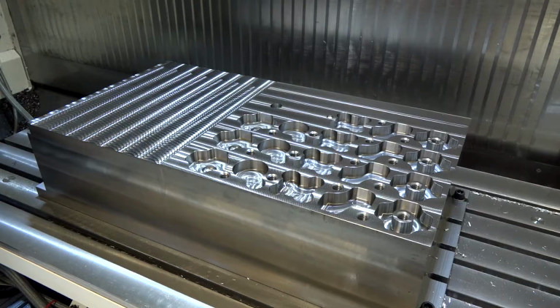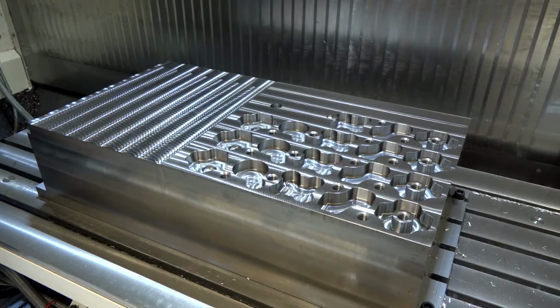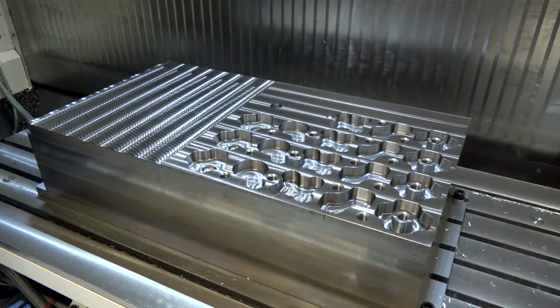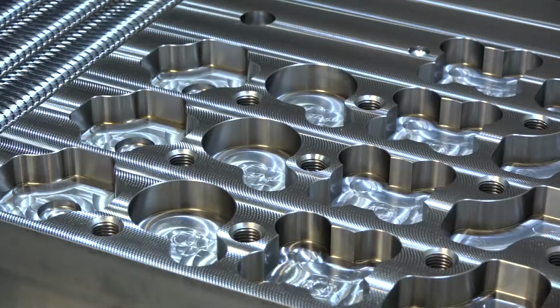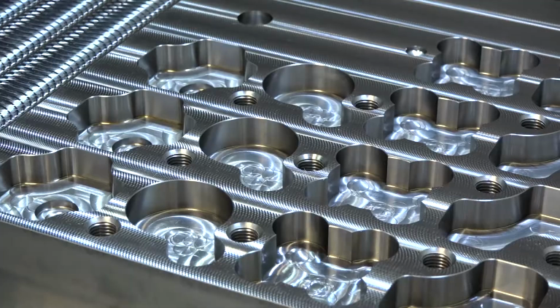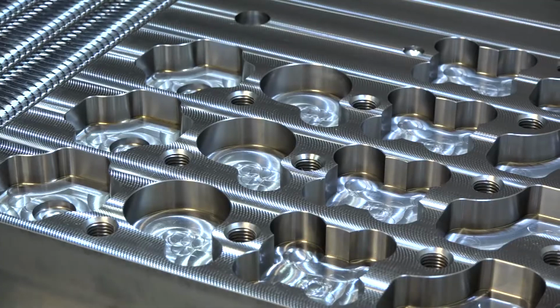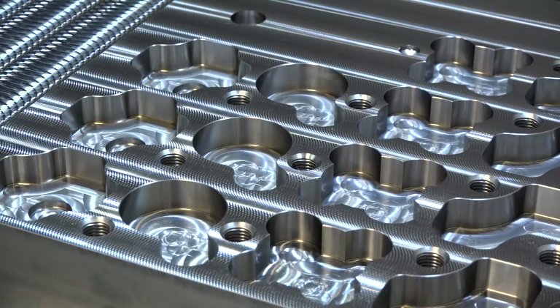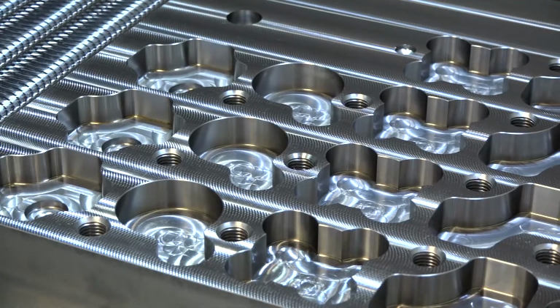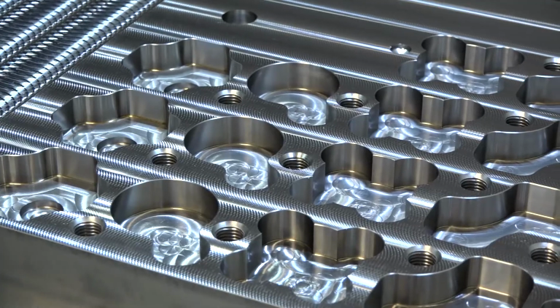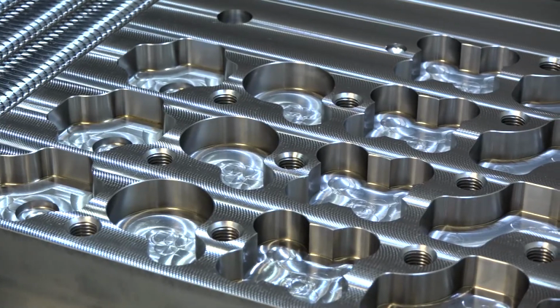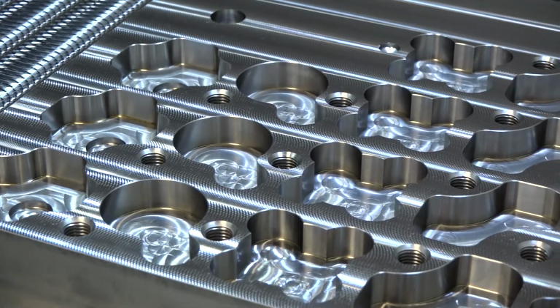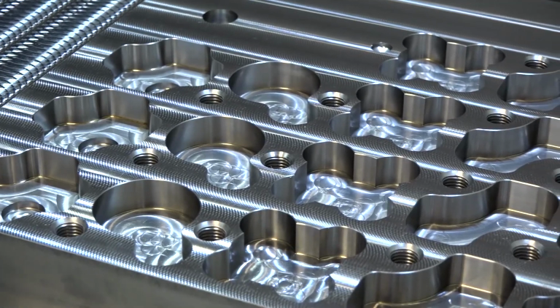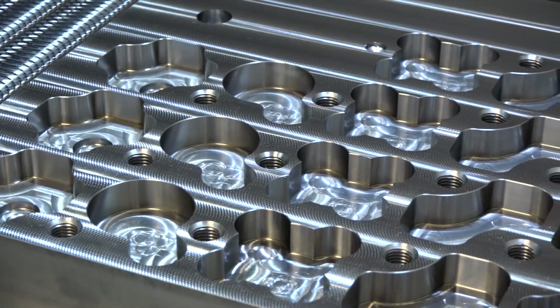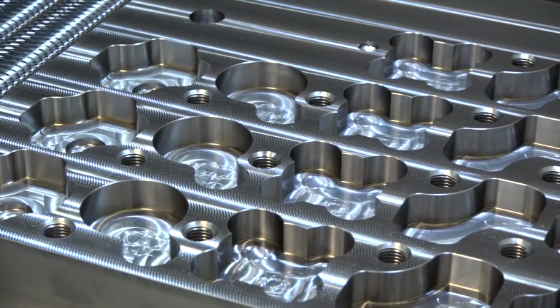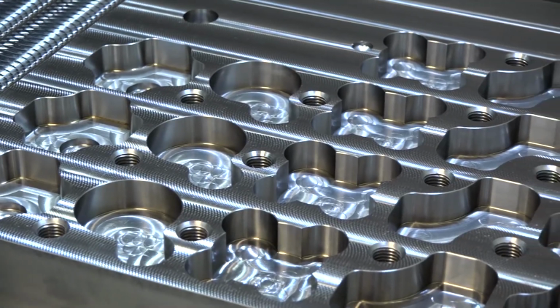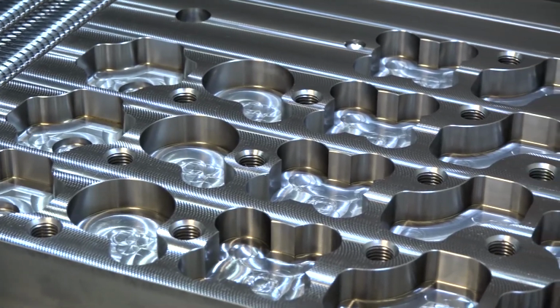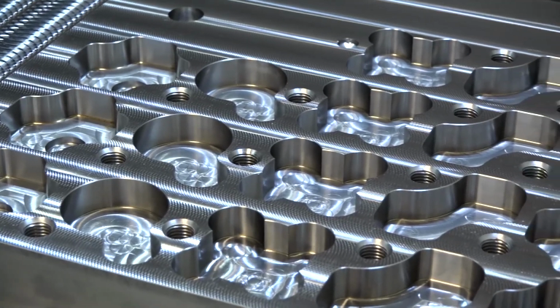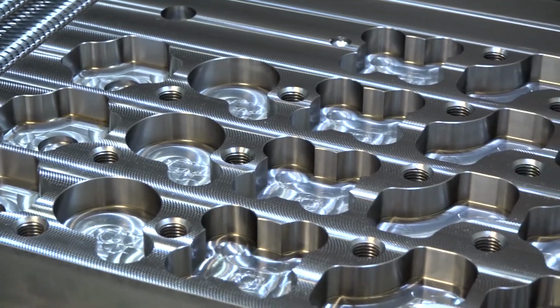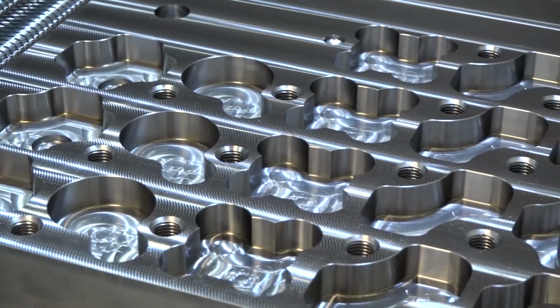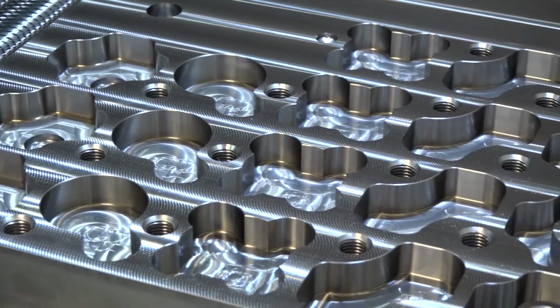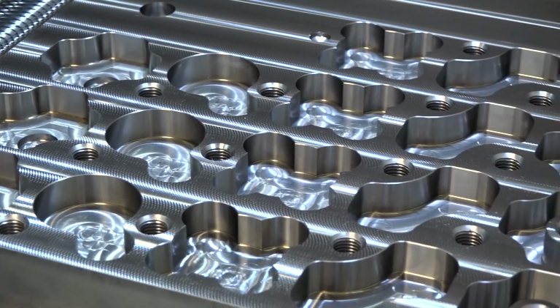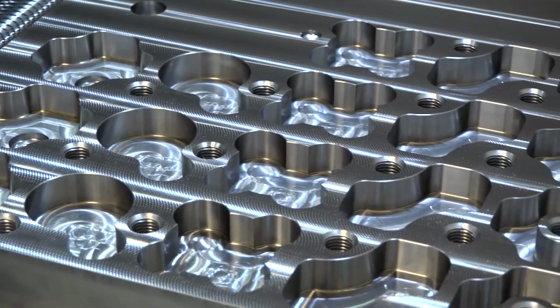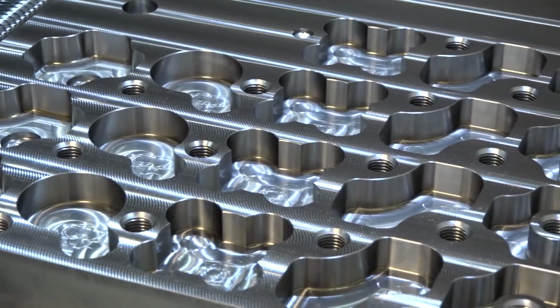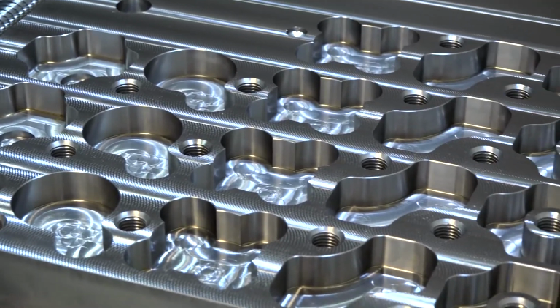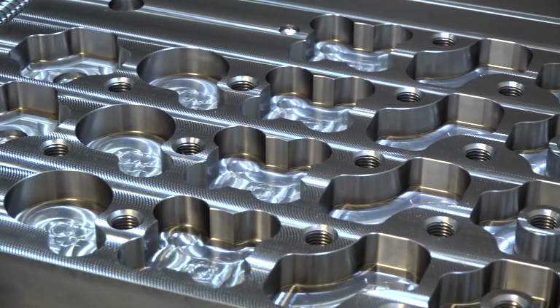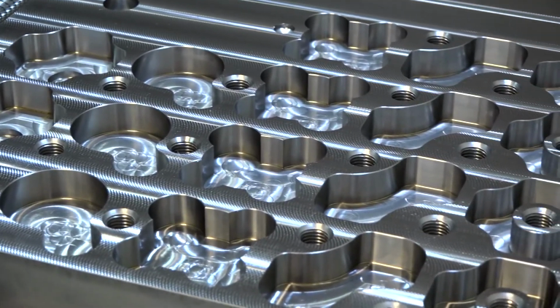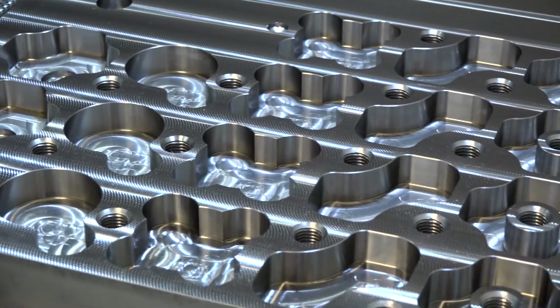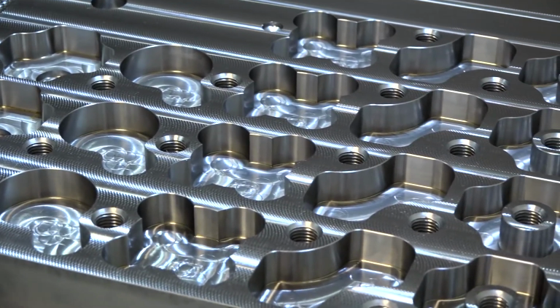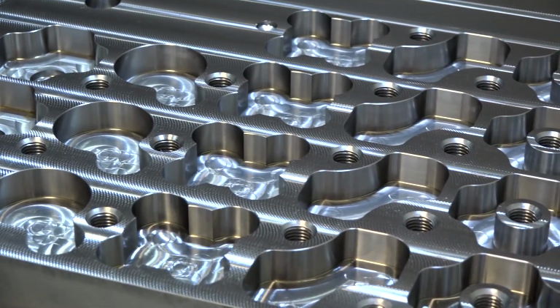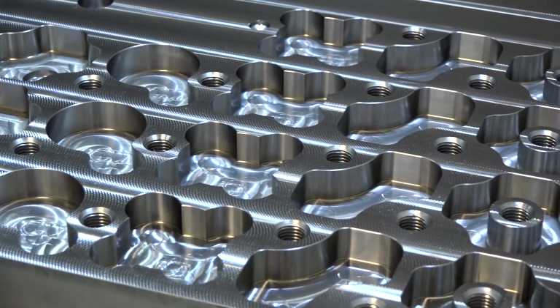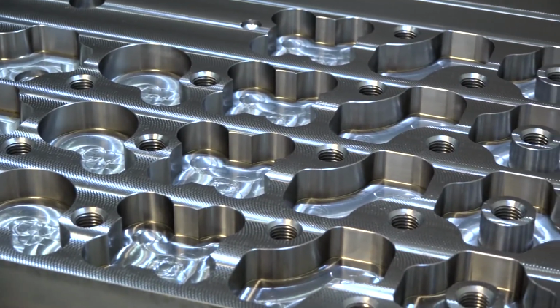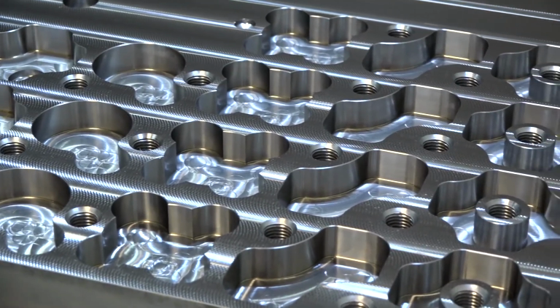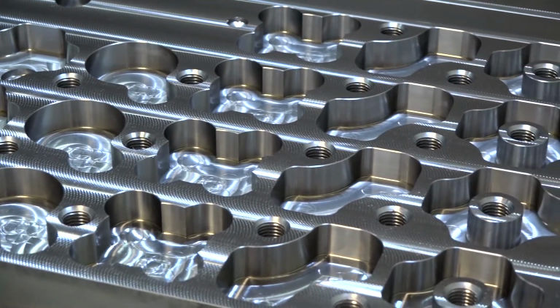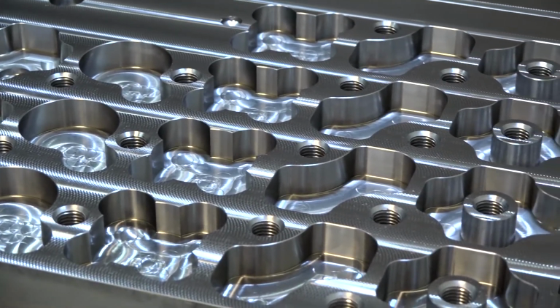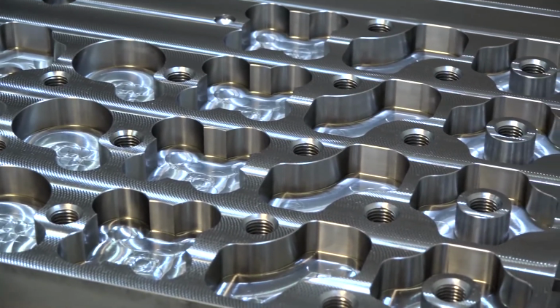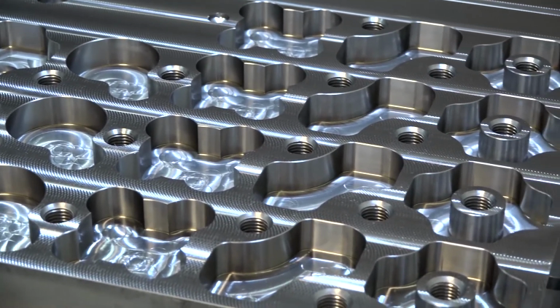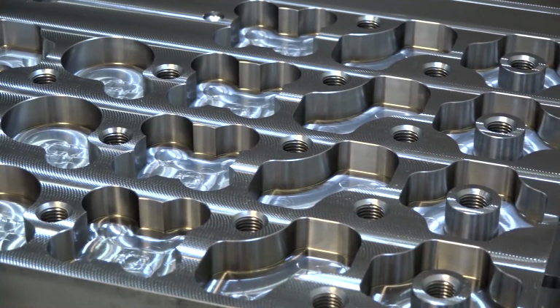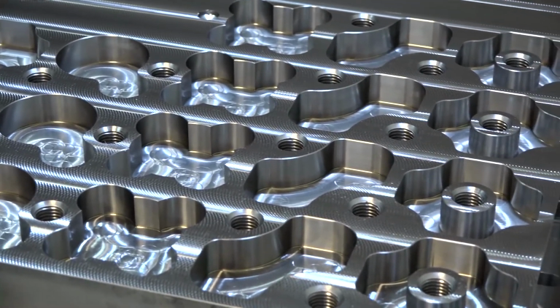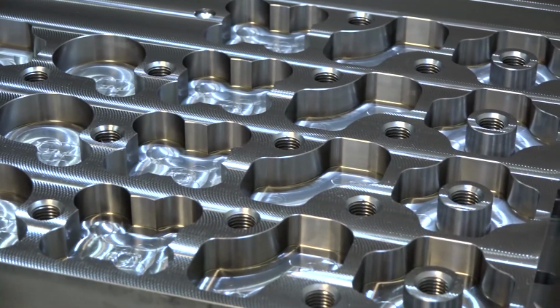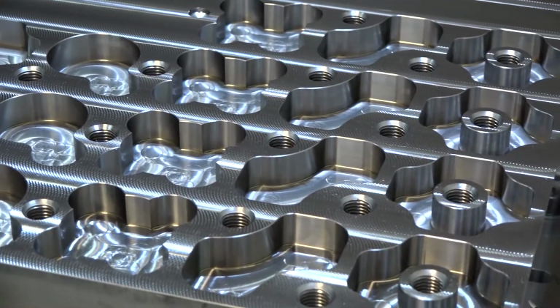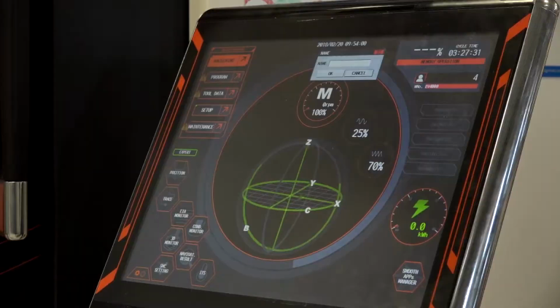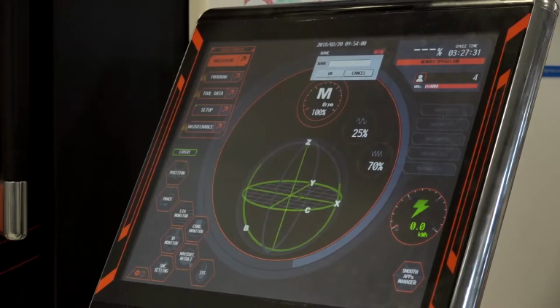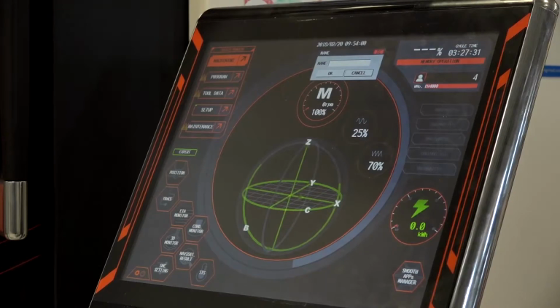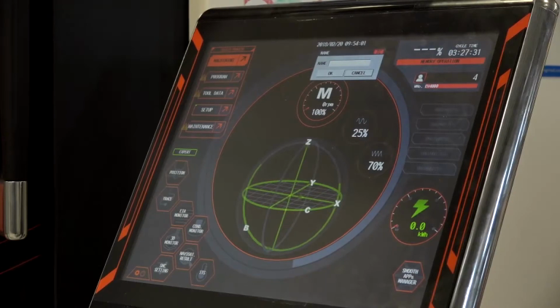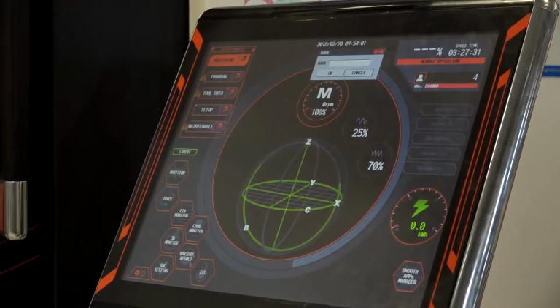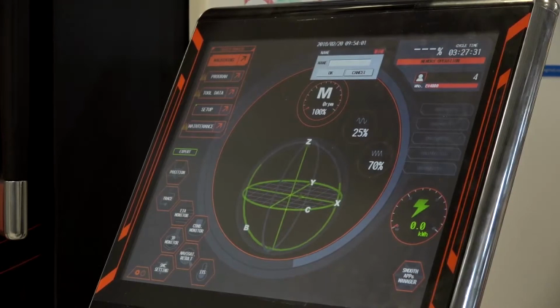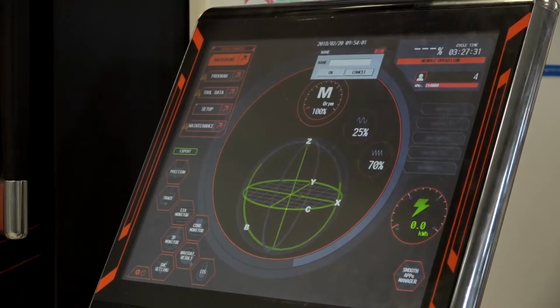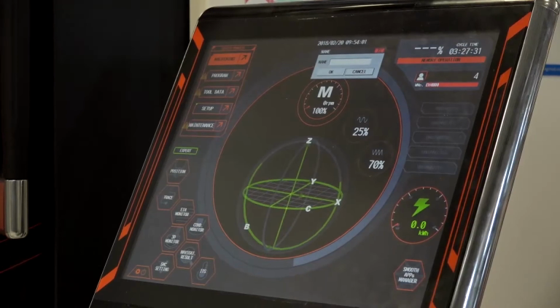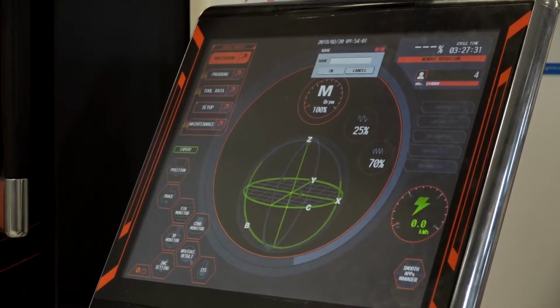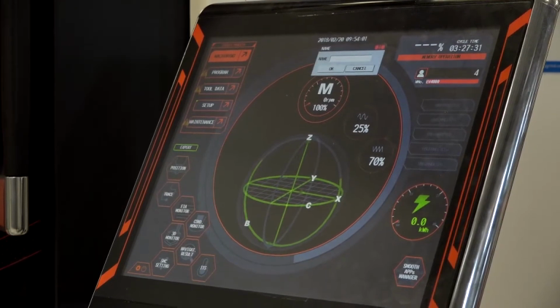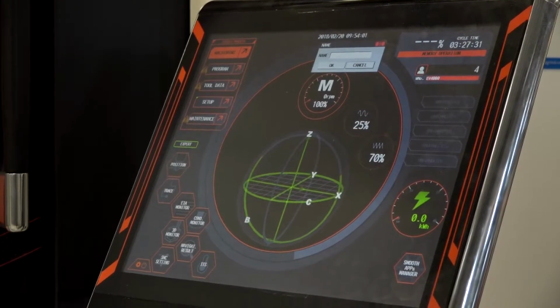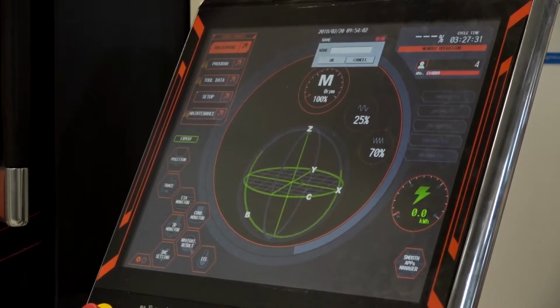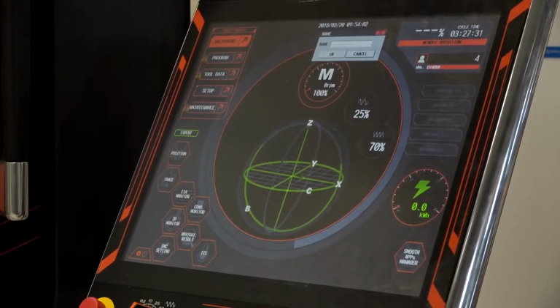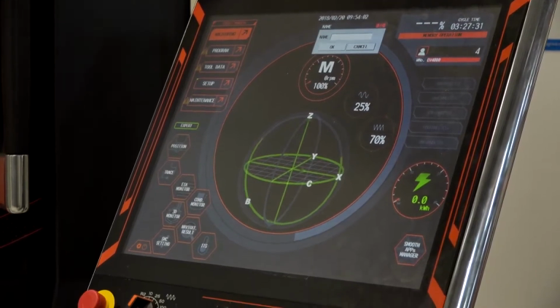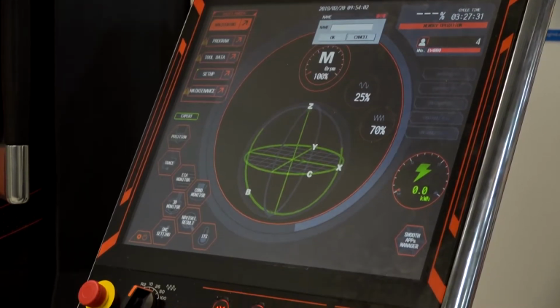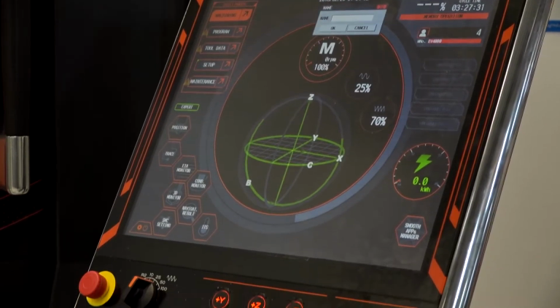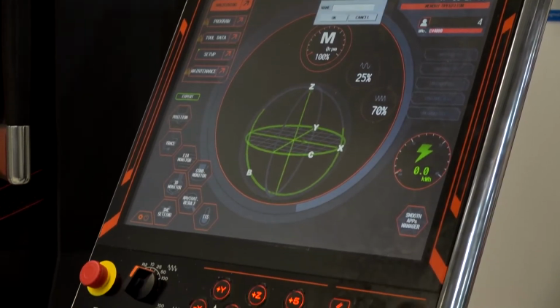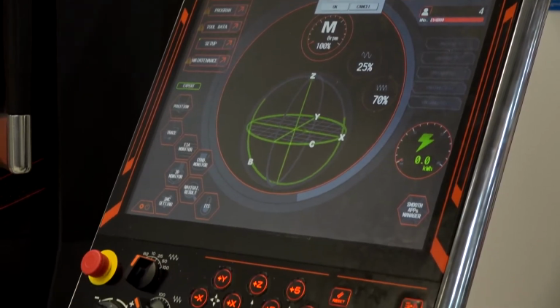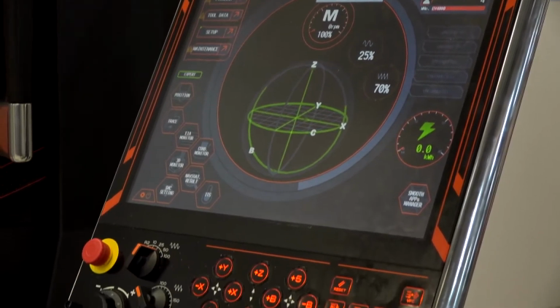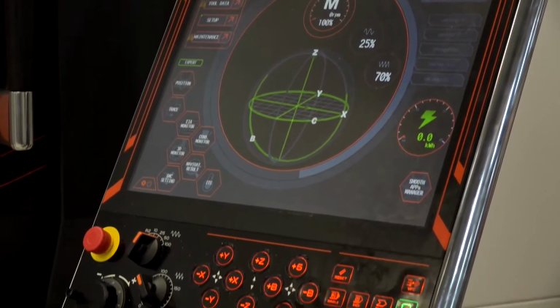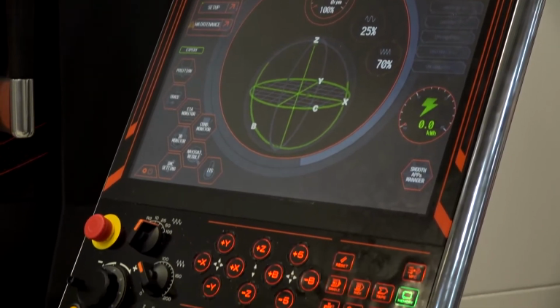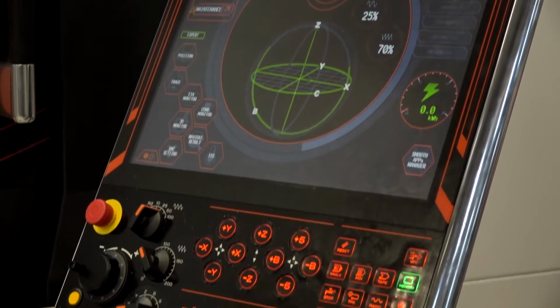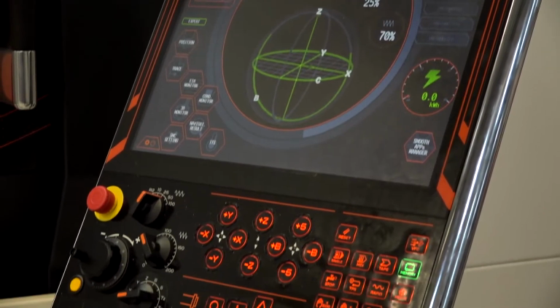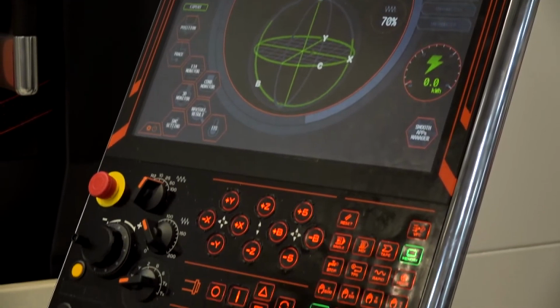It's also important to mention that this machine is available with the Siemens control now, is that correct? It is available with the Siemens 840 control as well as the Smooth X control, yes.